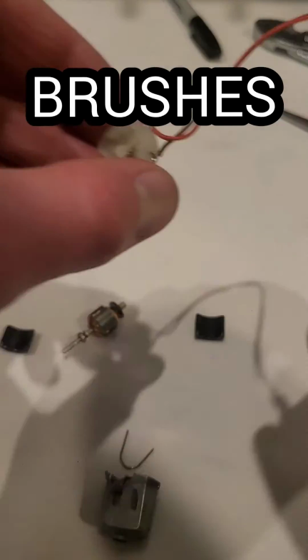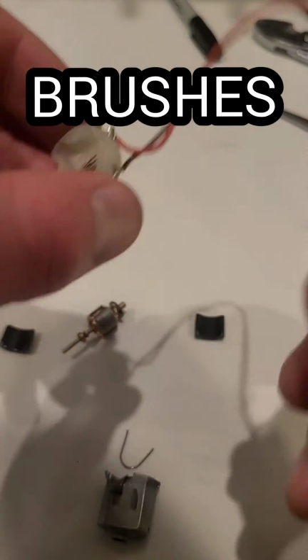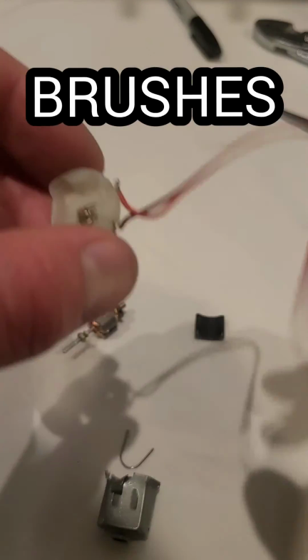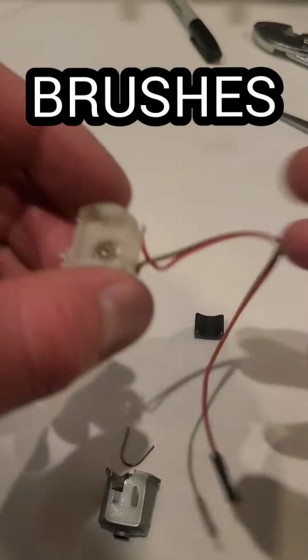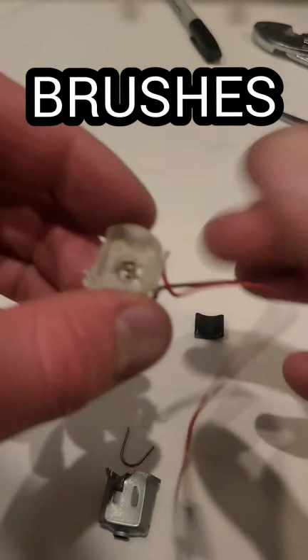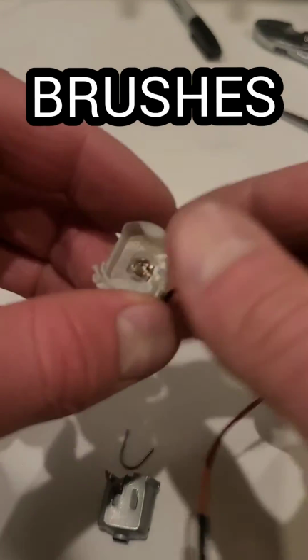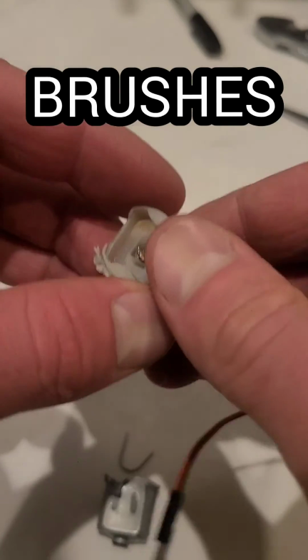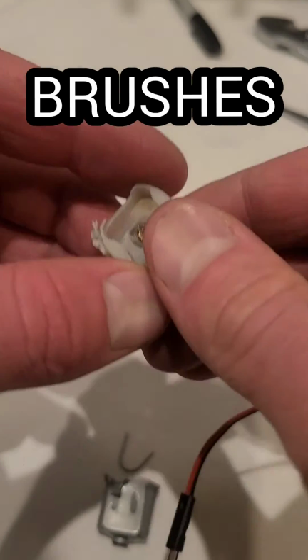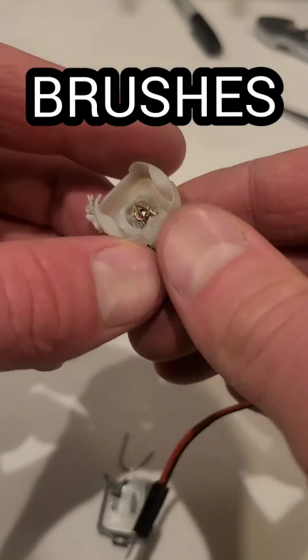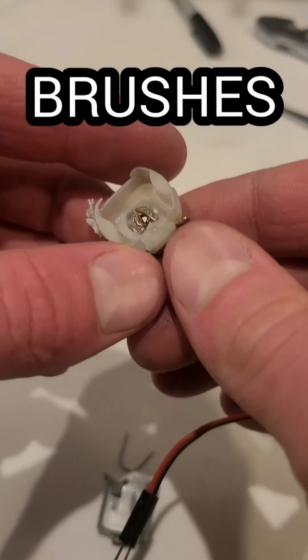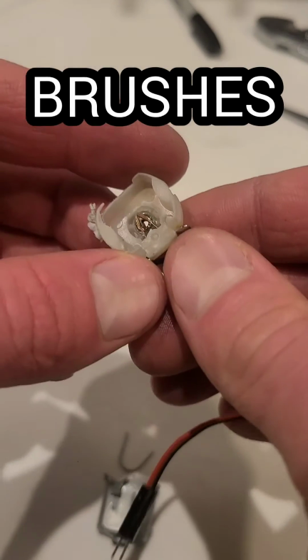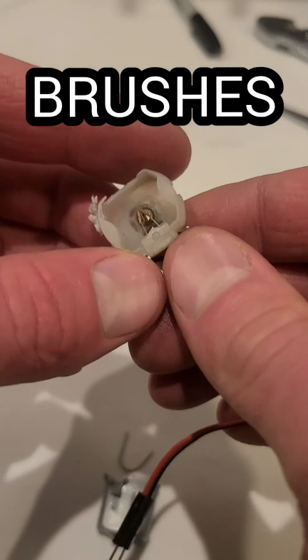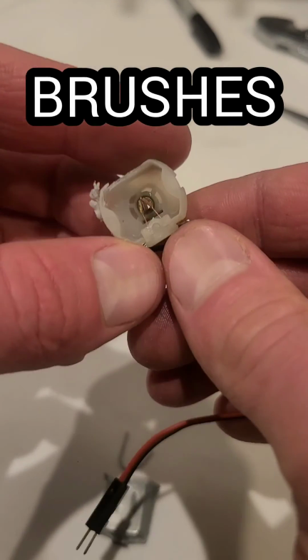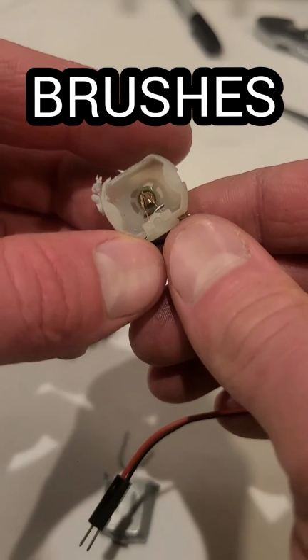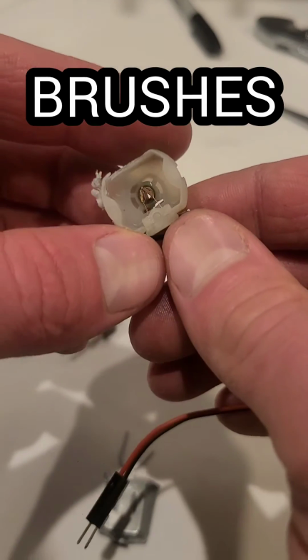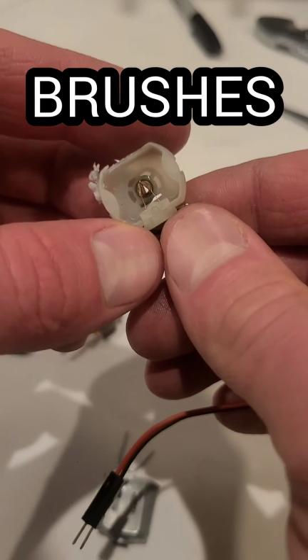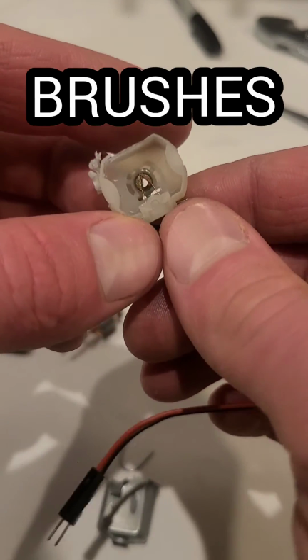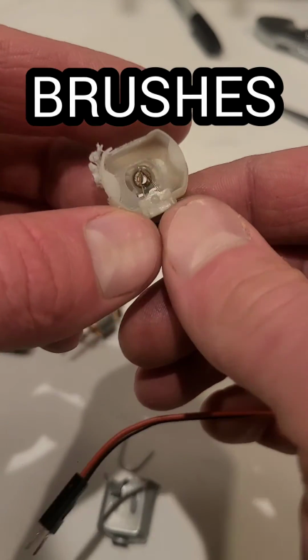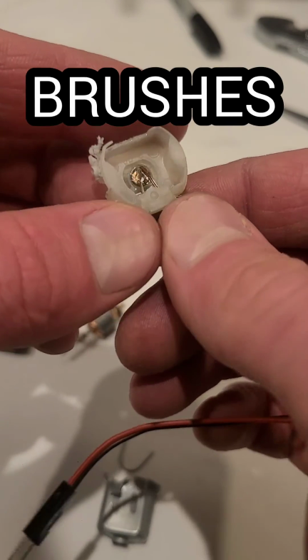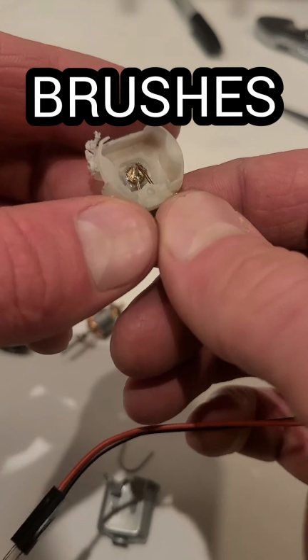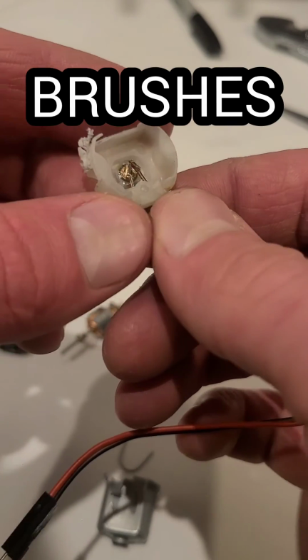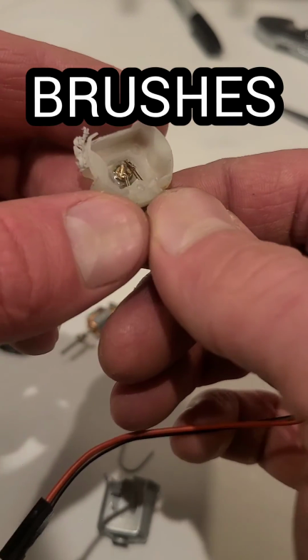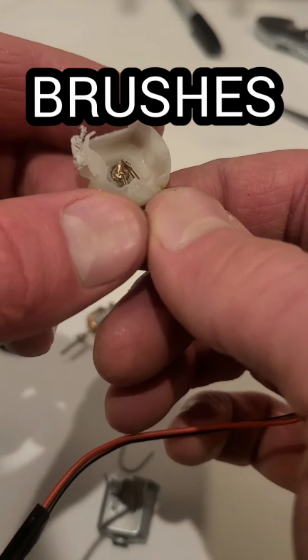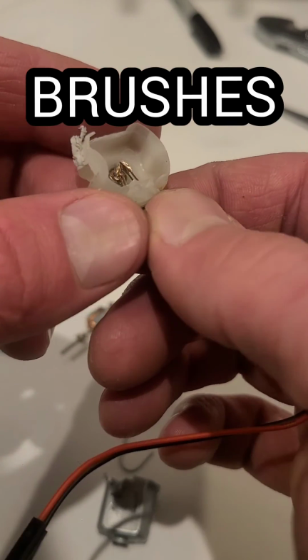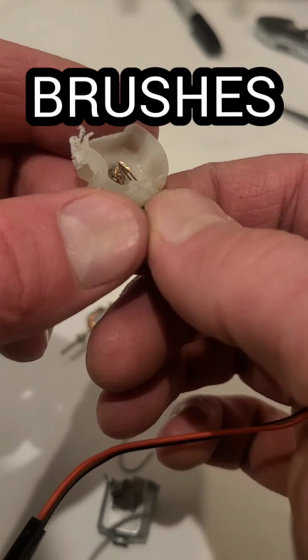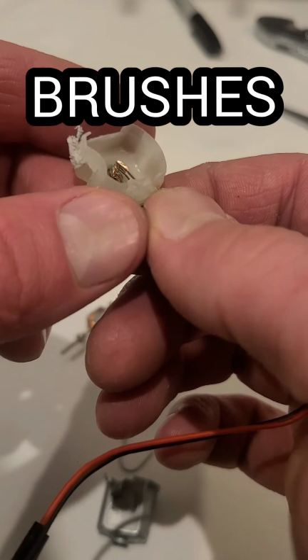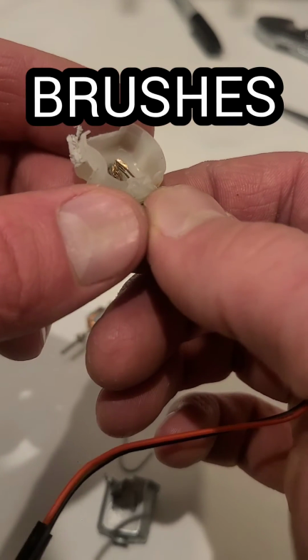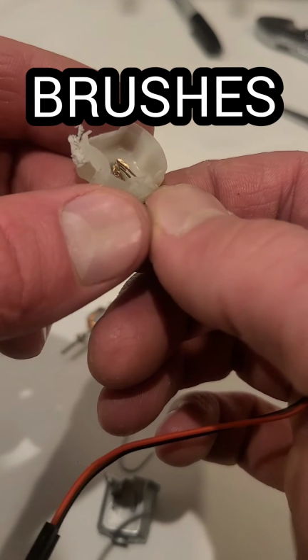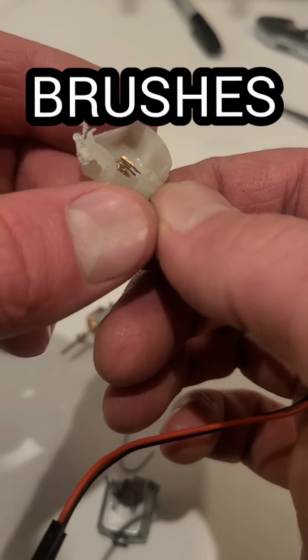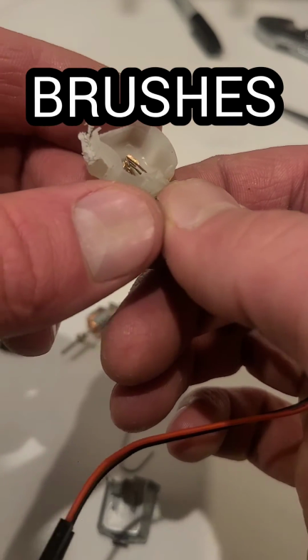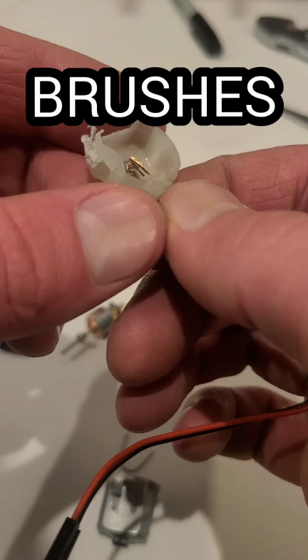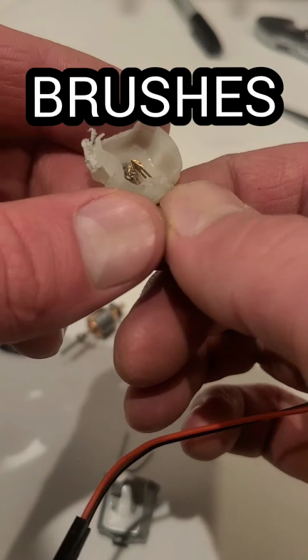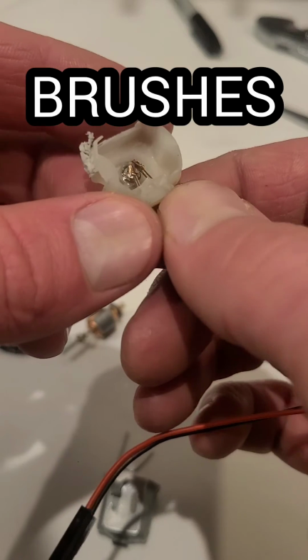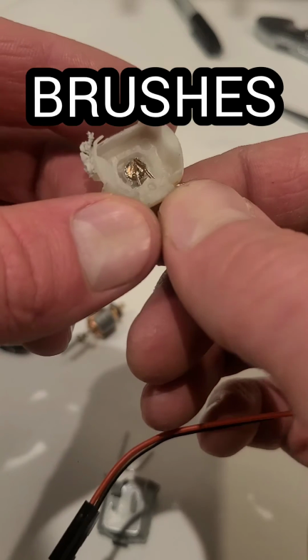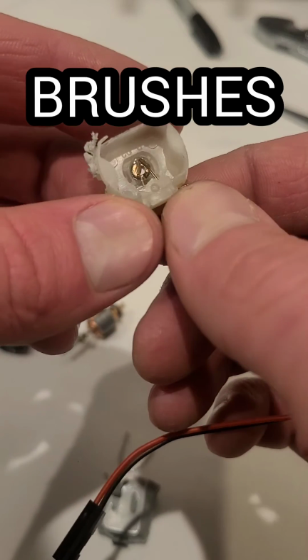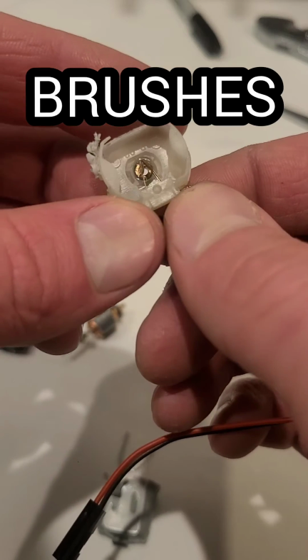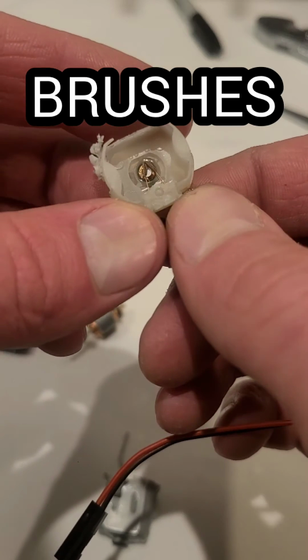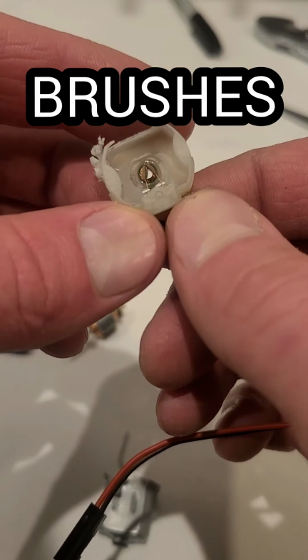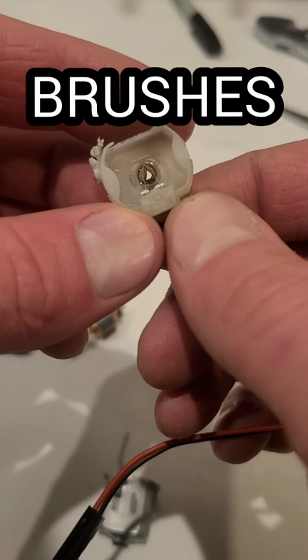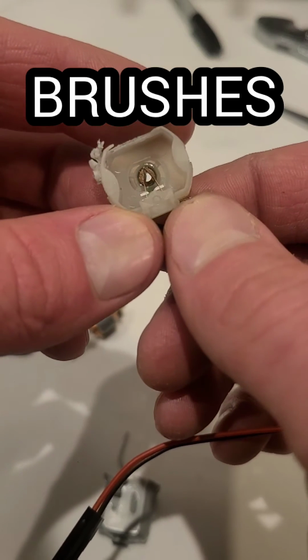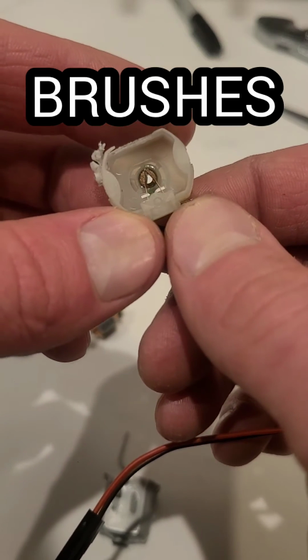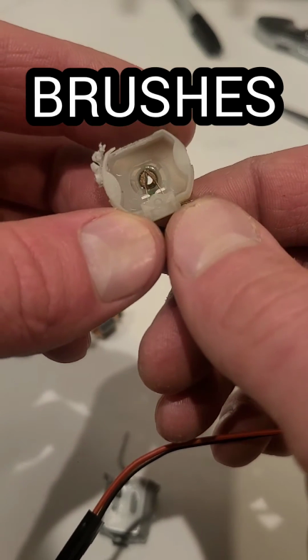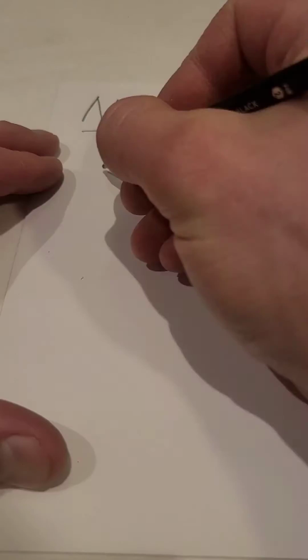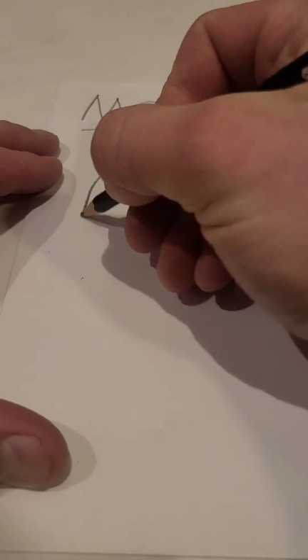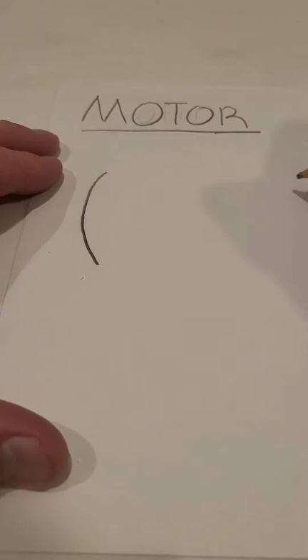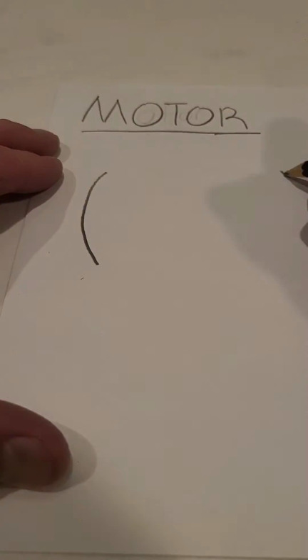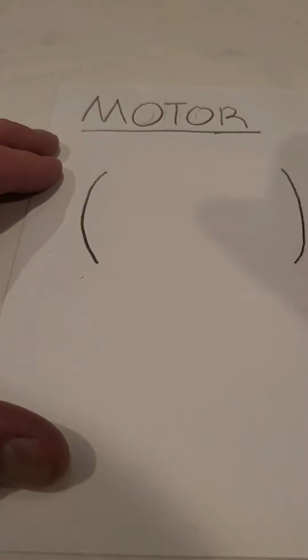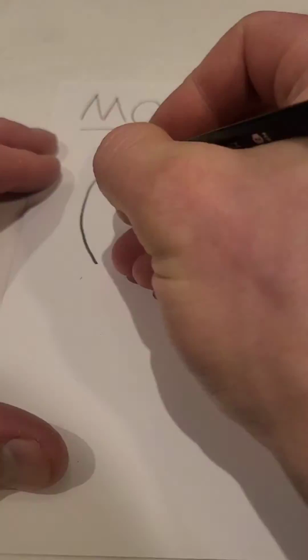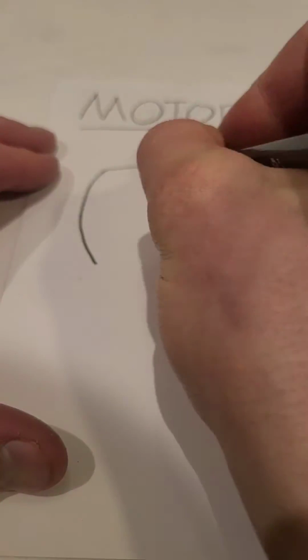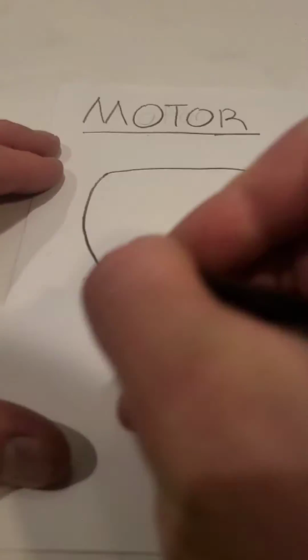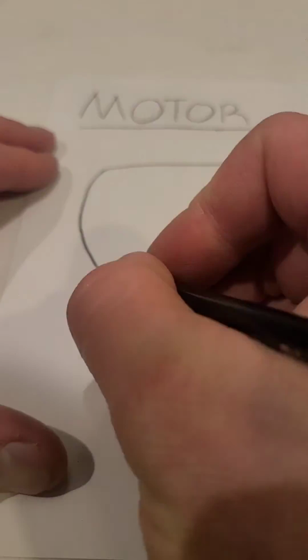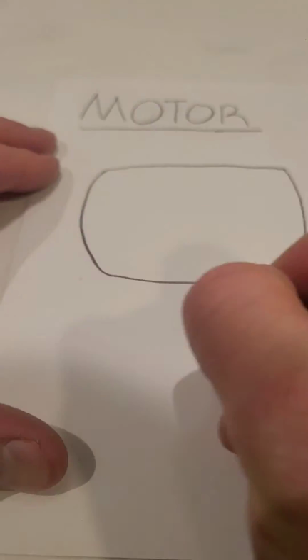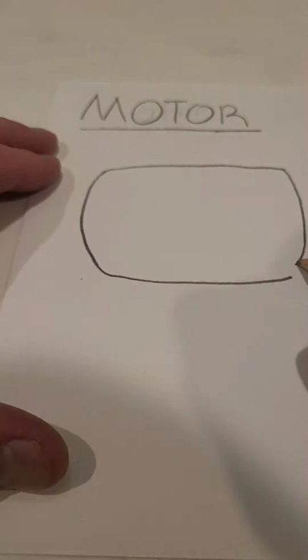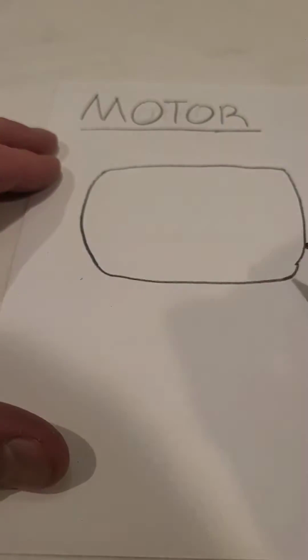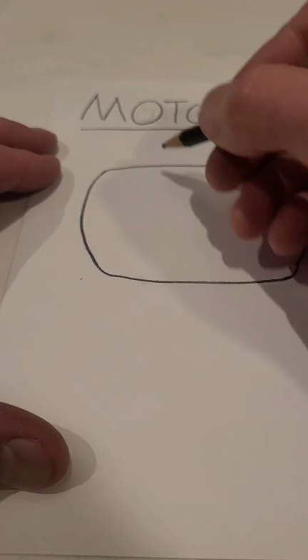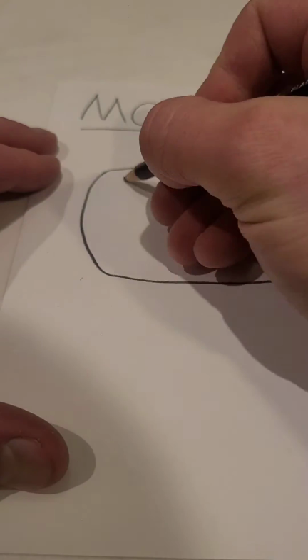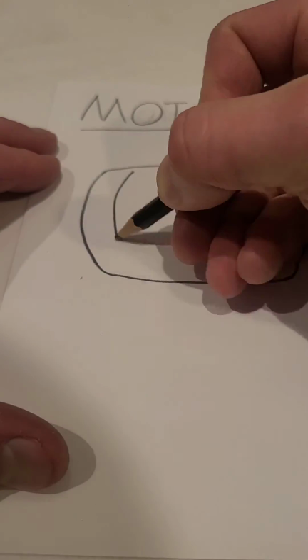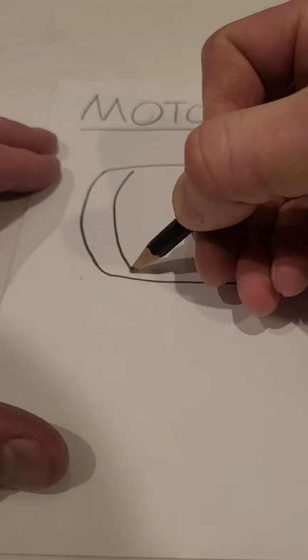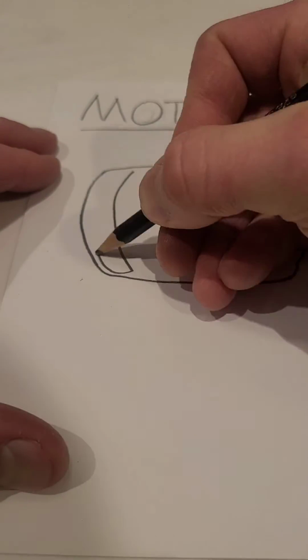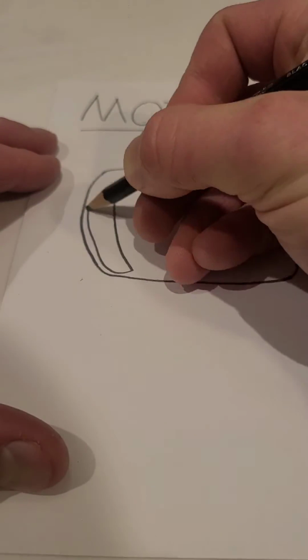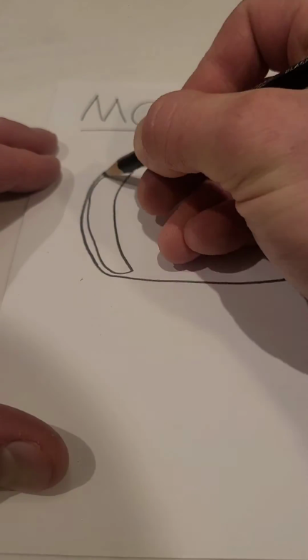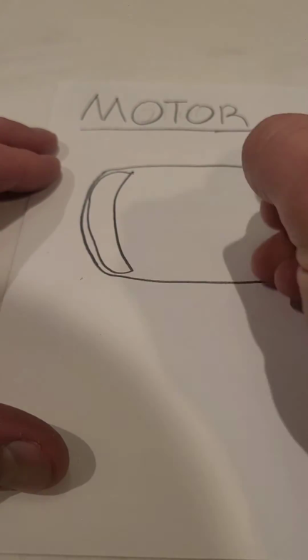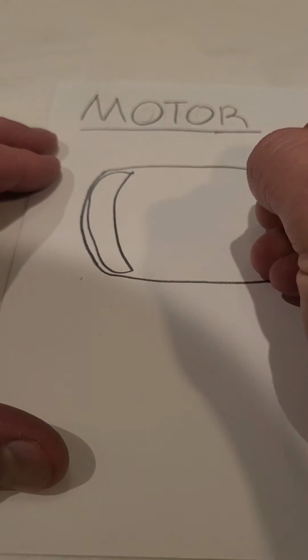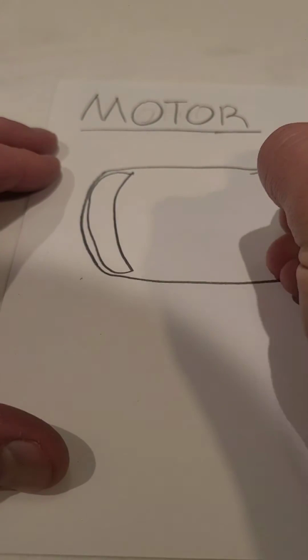Next up you've got the brushes, which touch the commutator and provide electrical current to it. Those are two little contacts you see there.